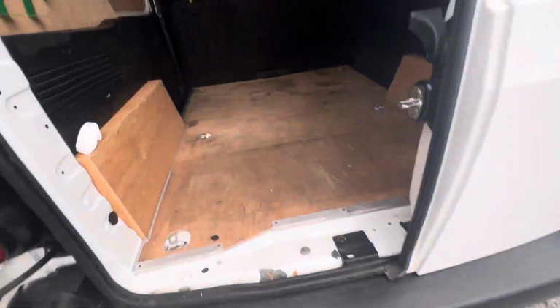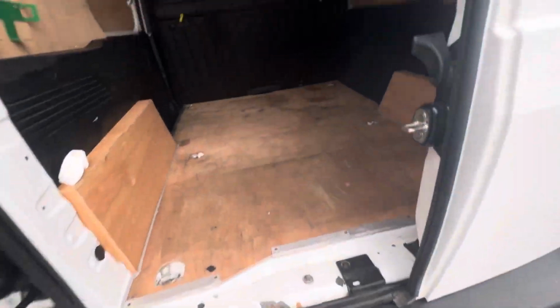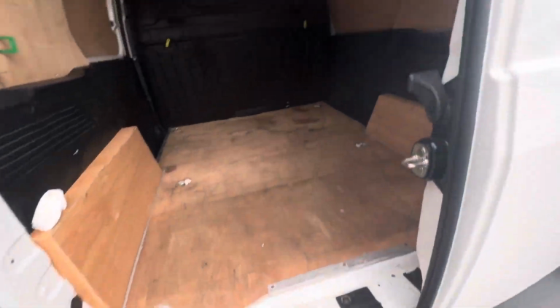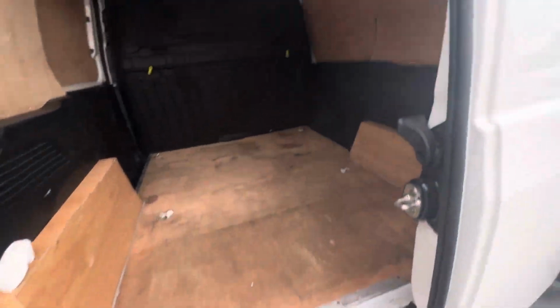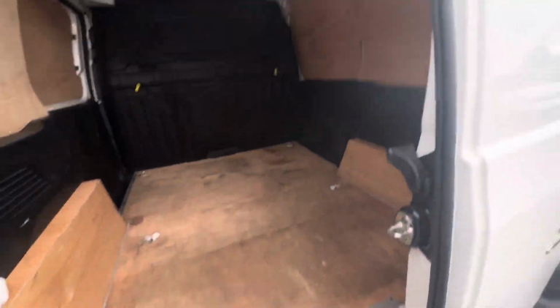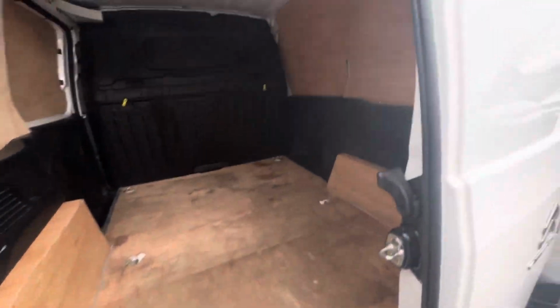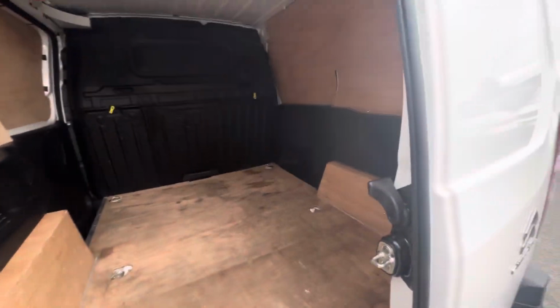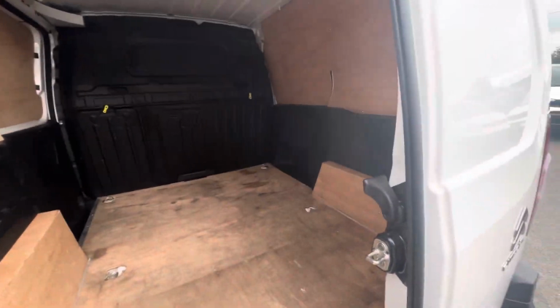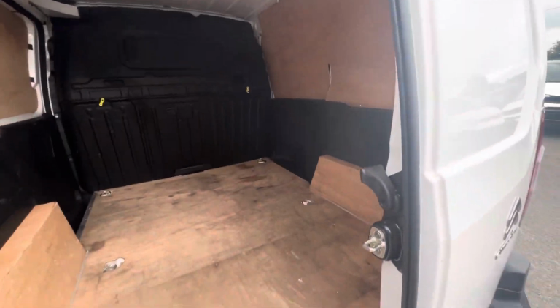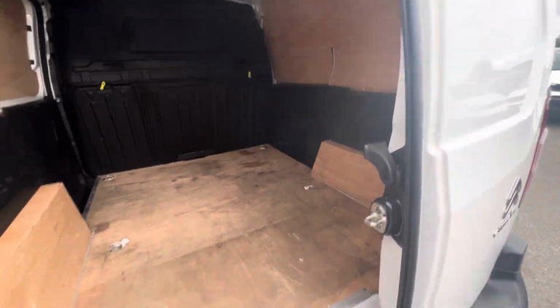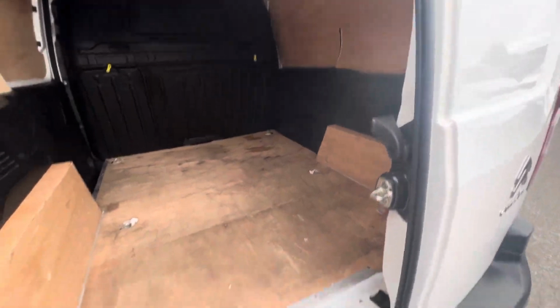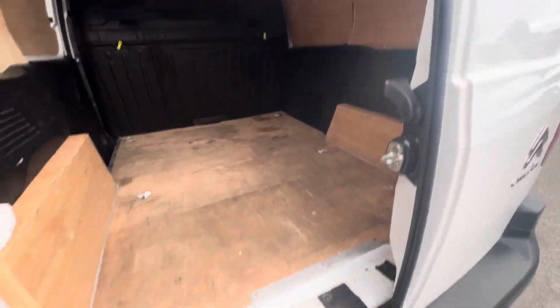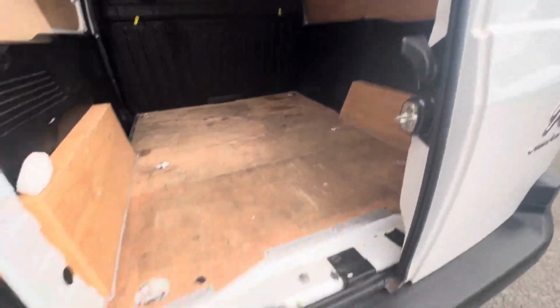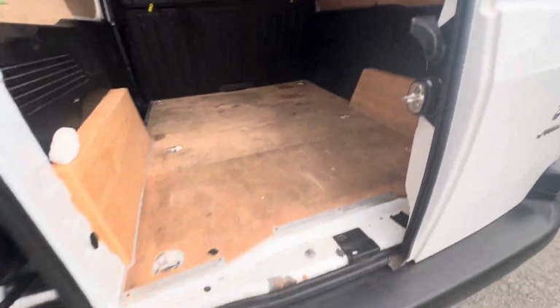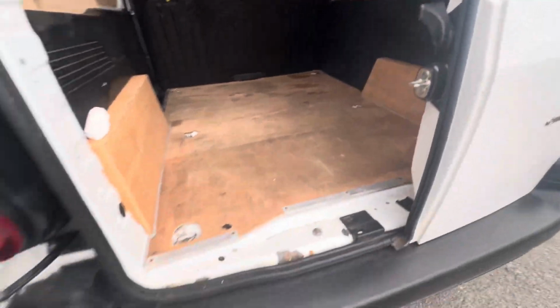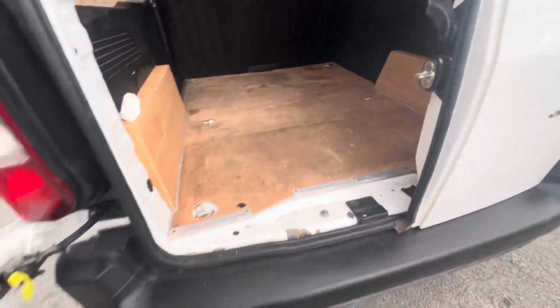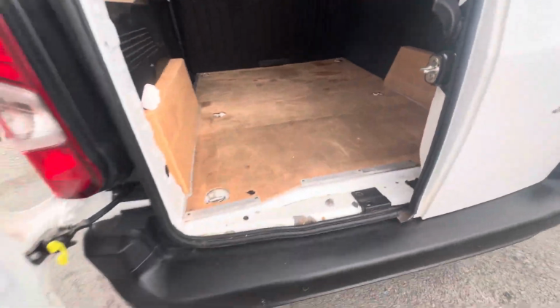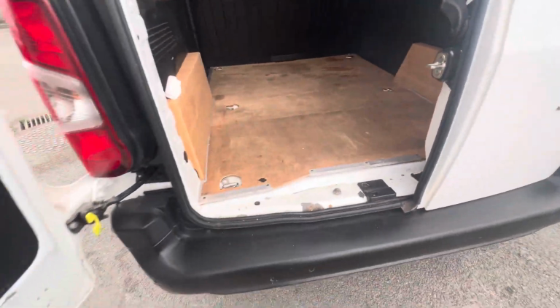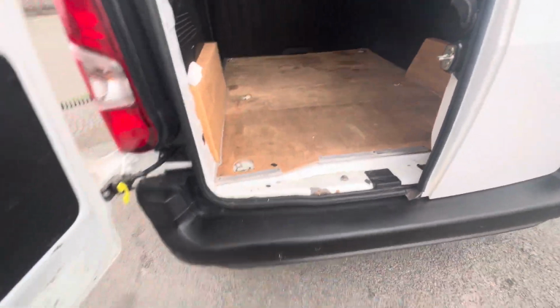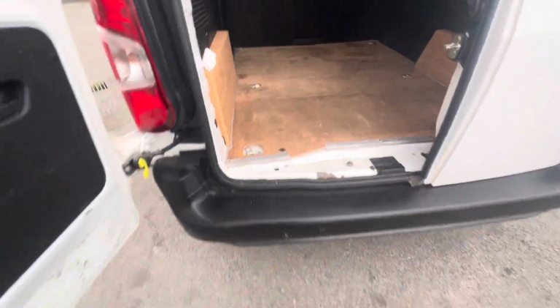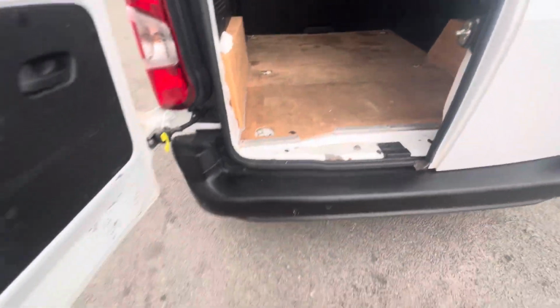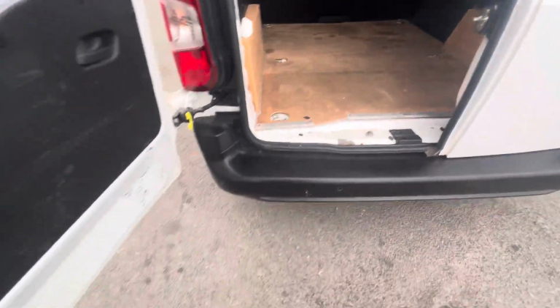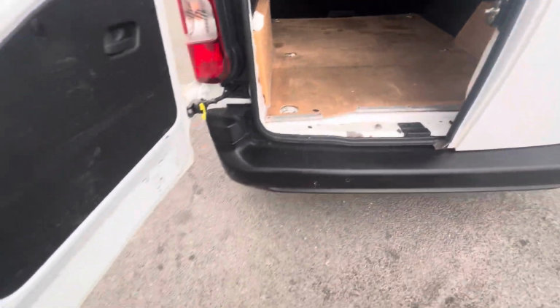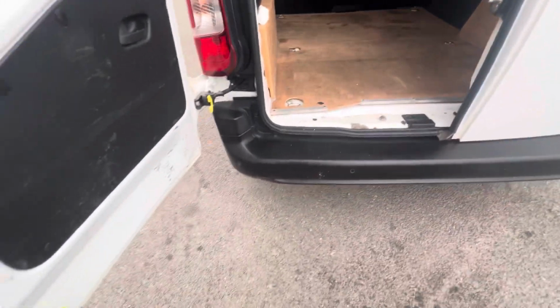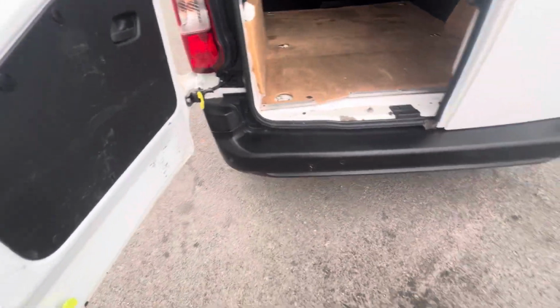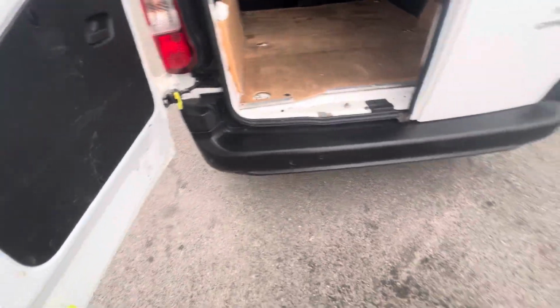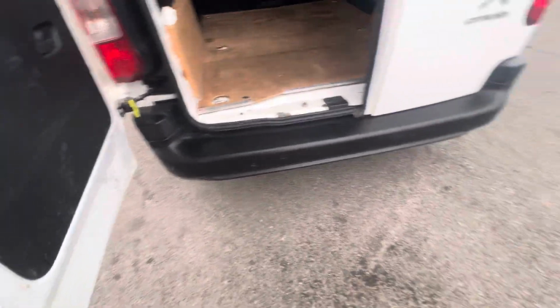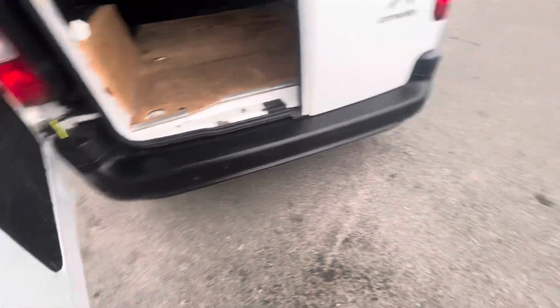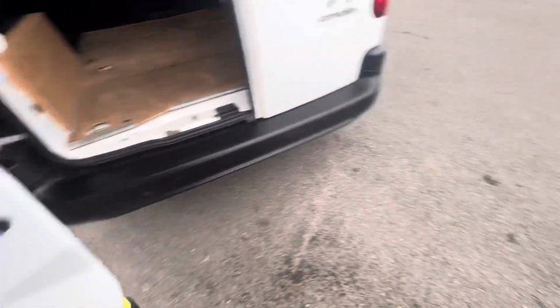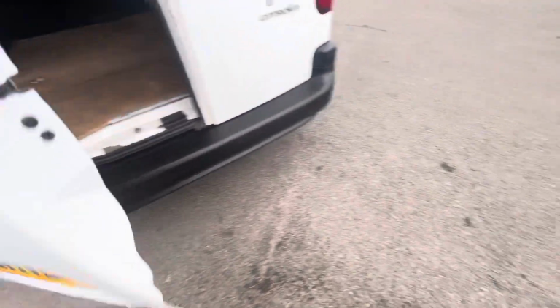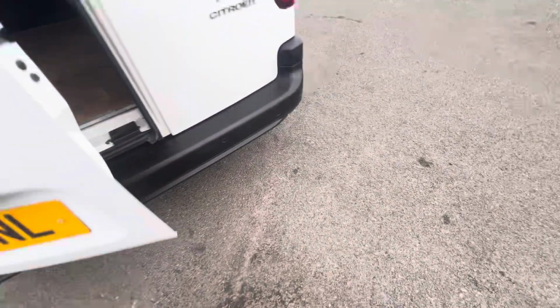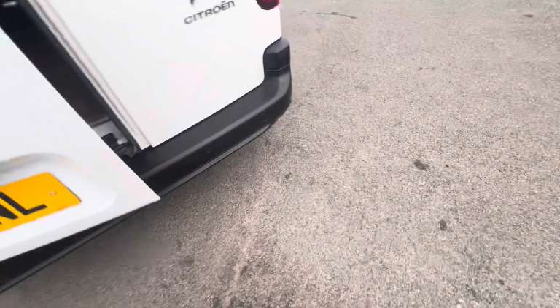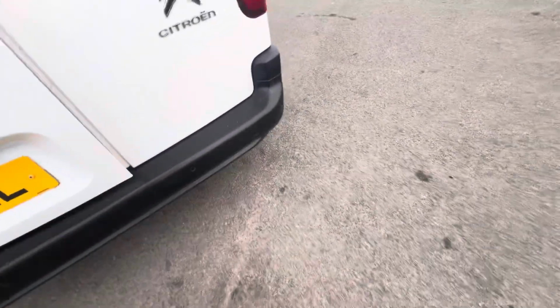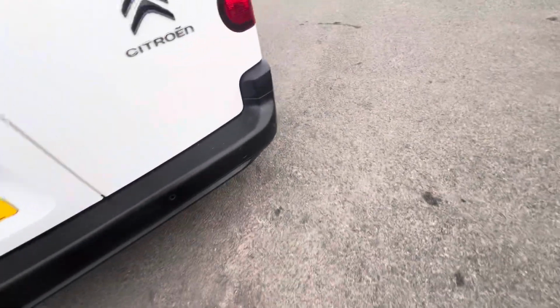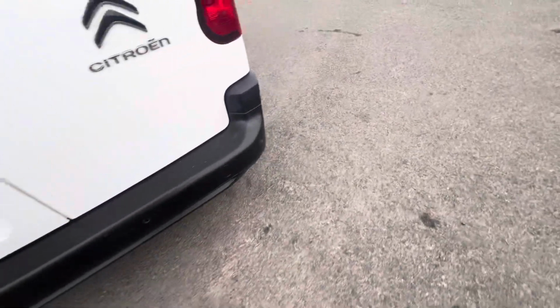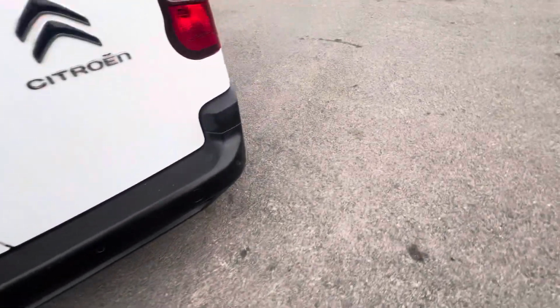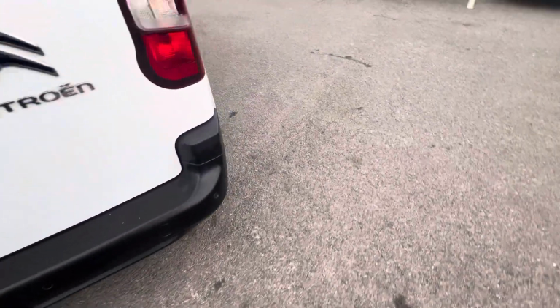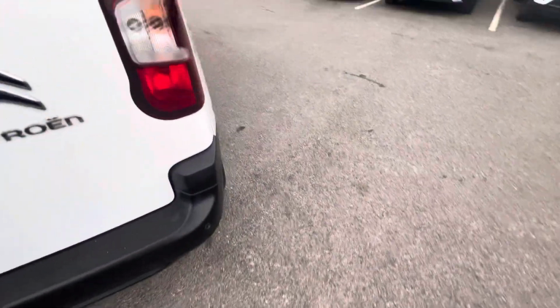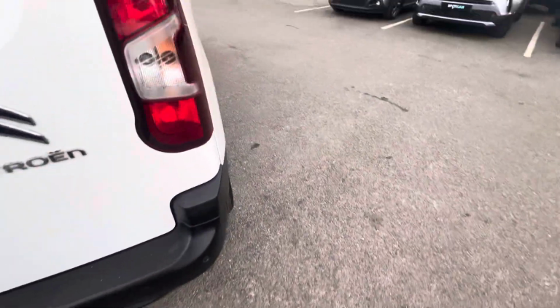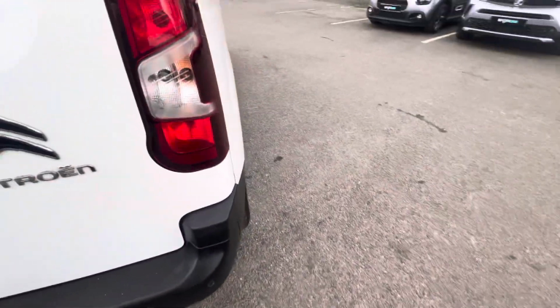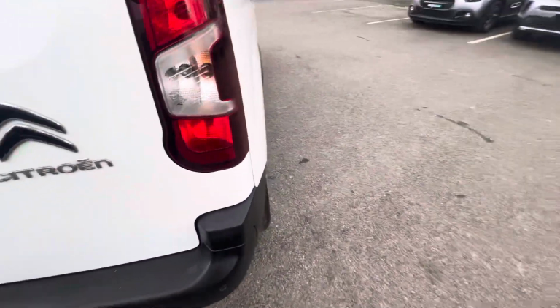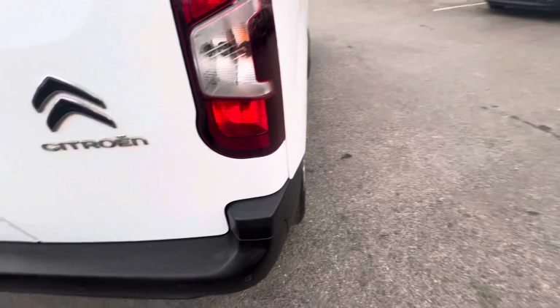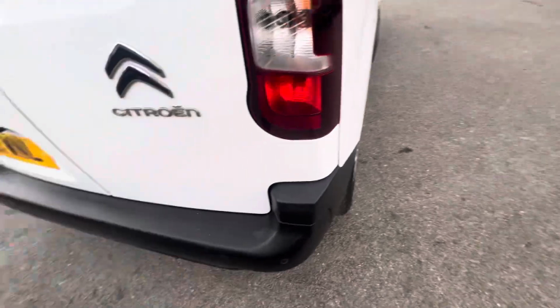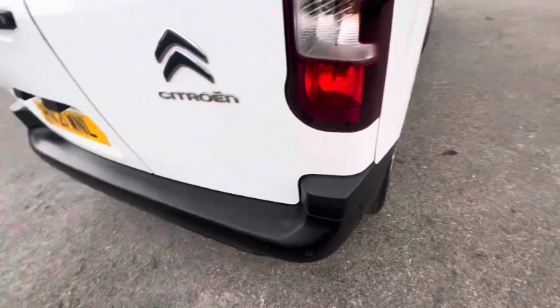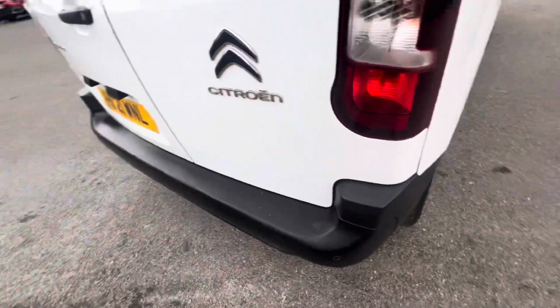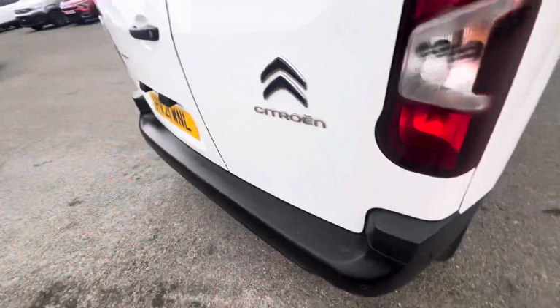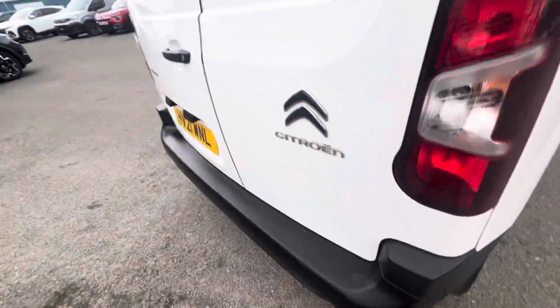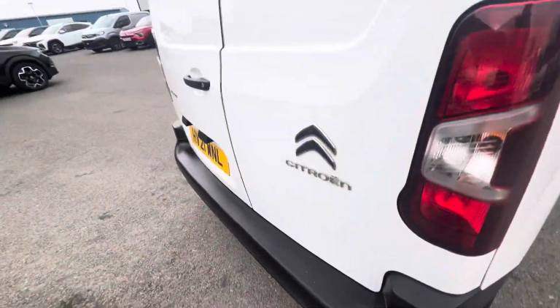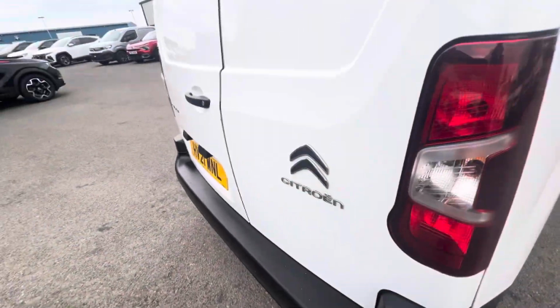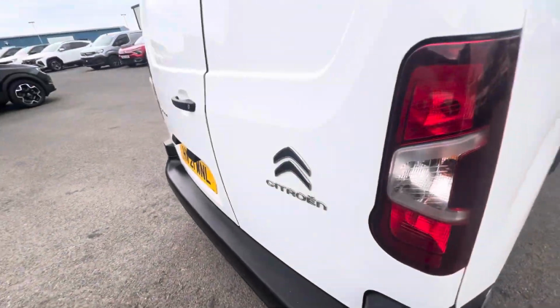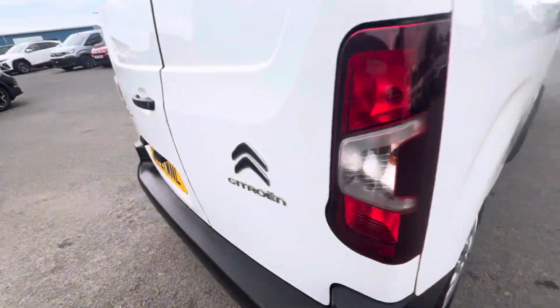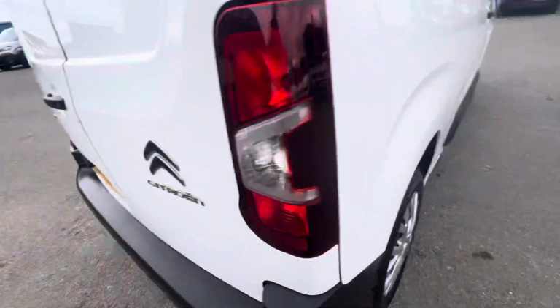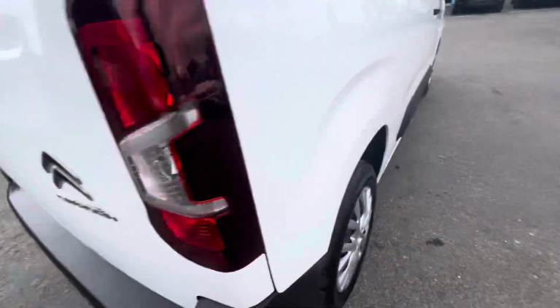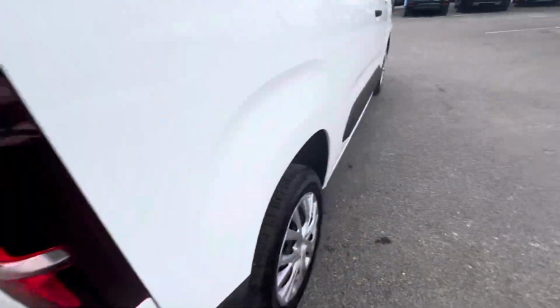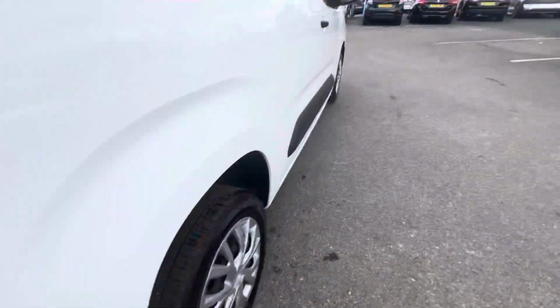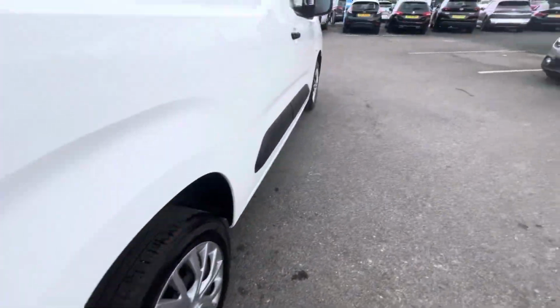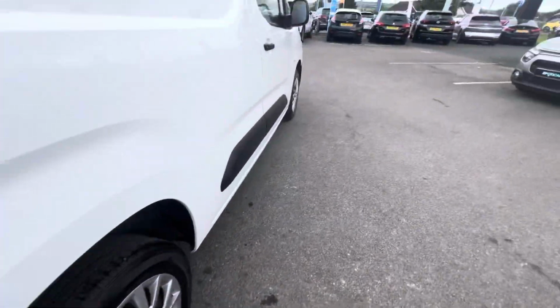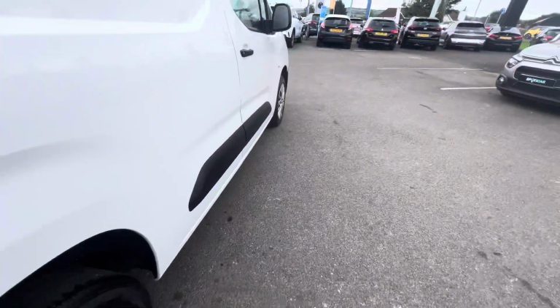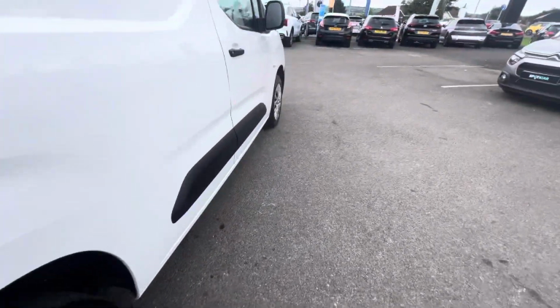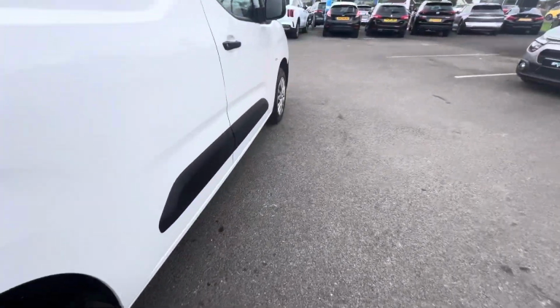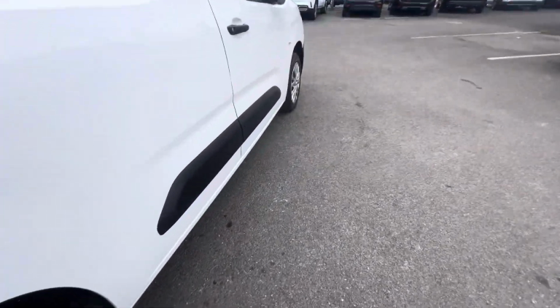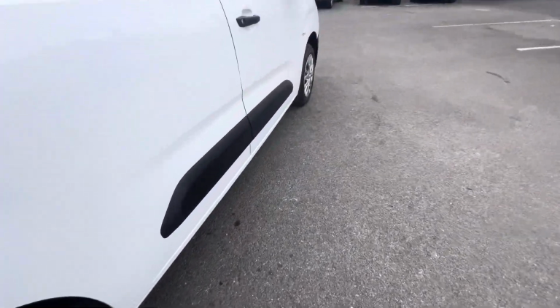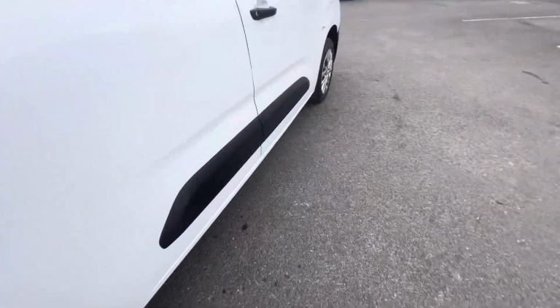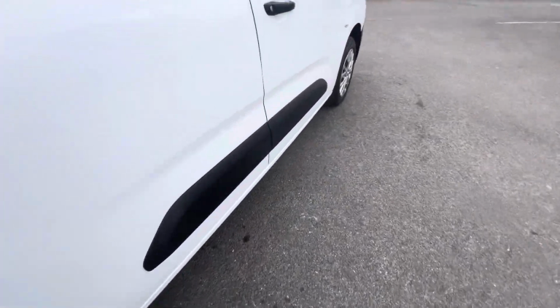You also have dual opening doors here at the back as well. There's loads of extra room here in the back of the Berlingo. The Enterprise model also comes standard with rear sensors here in the back.